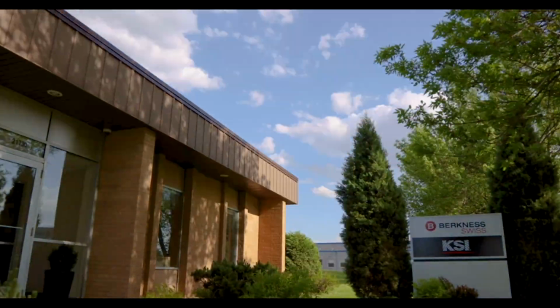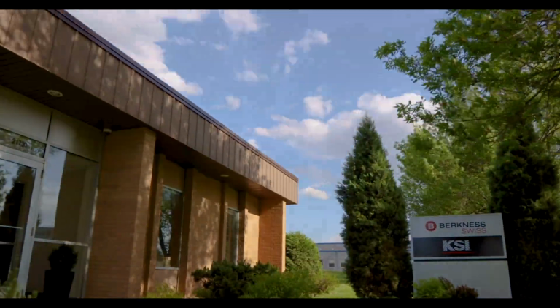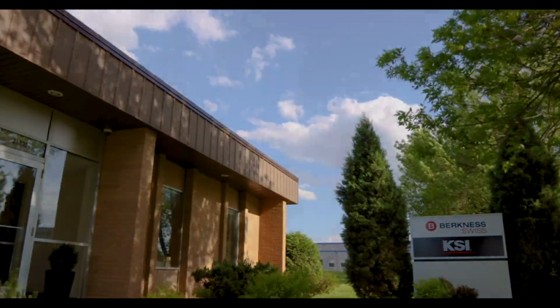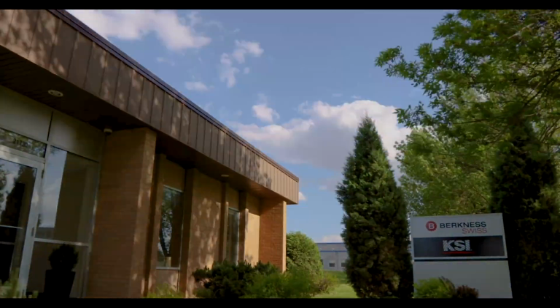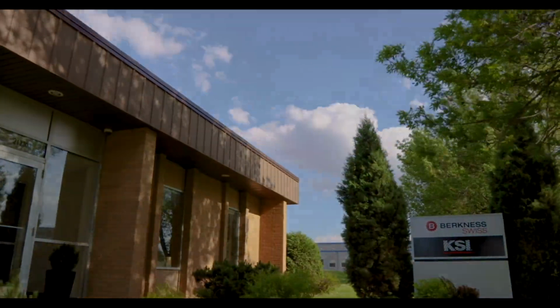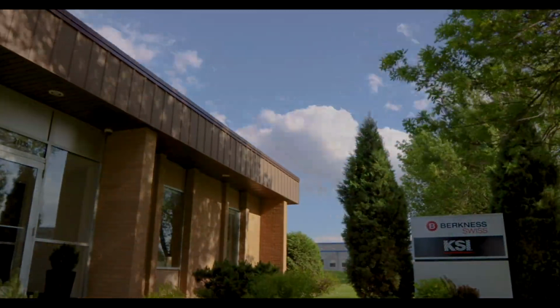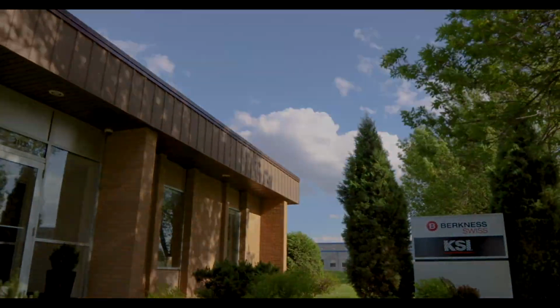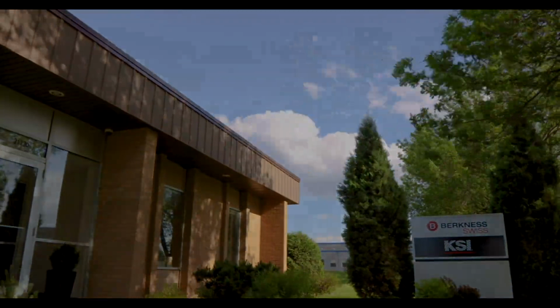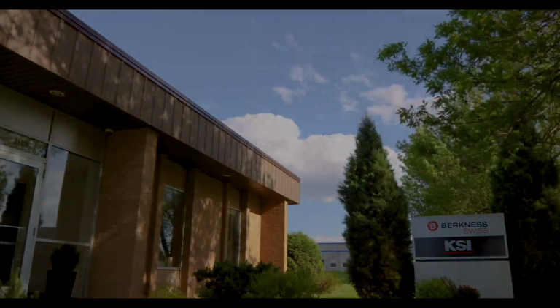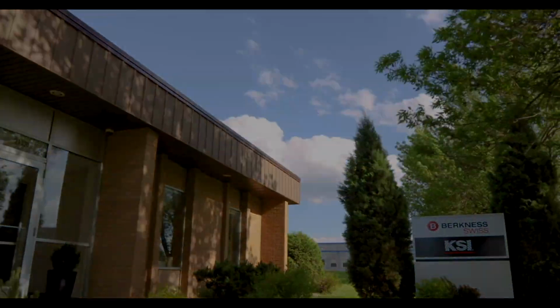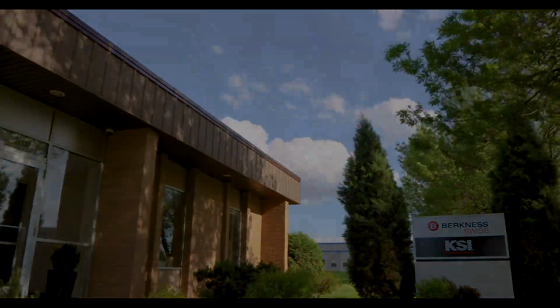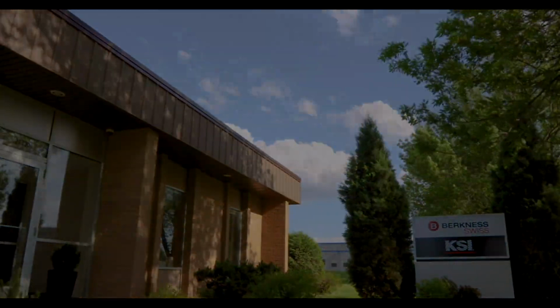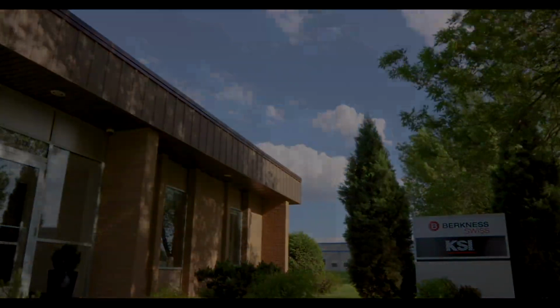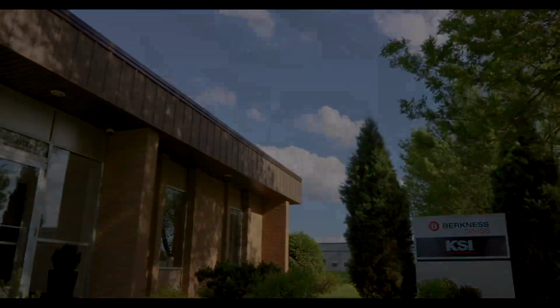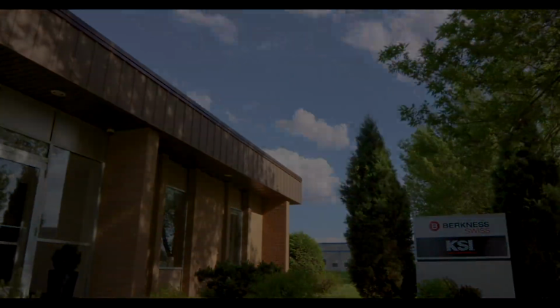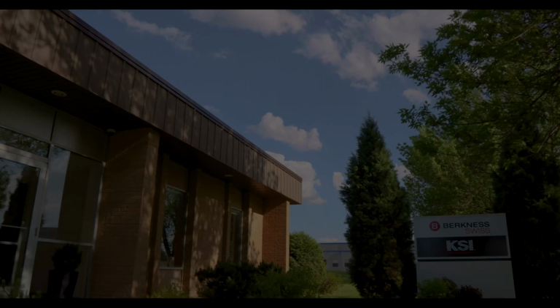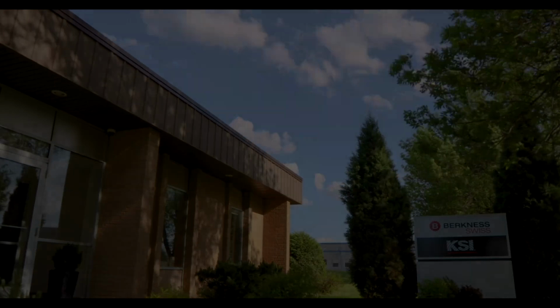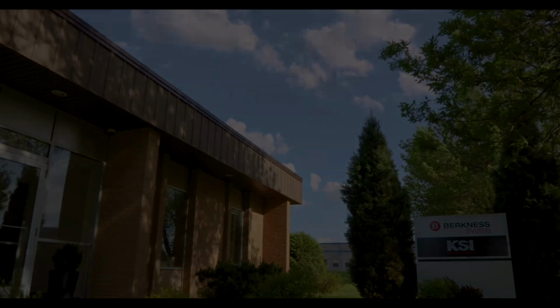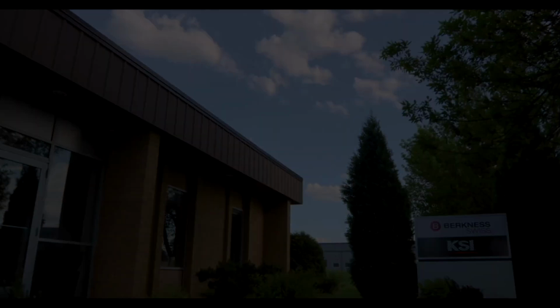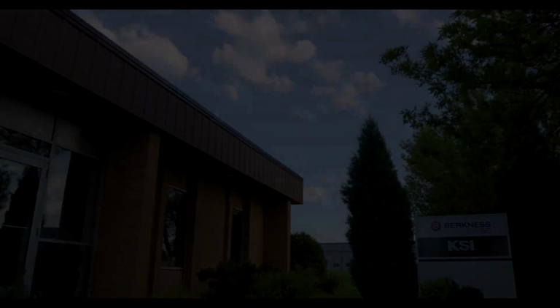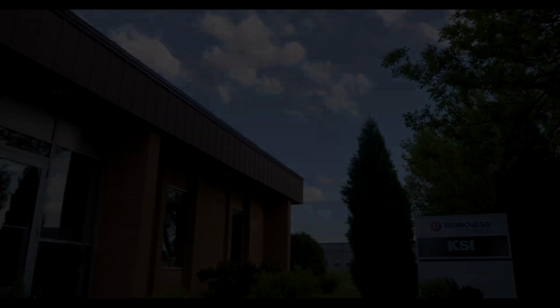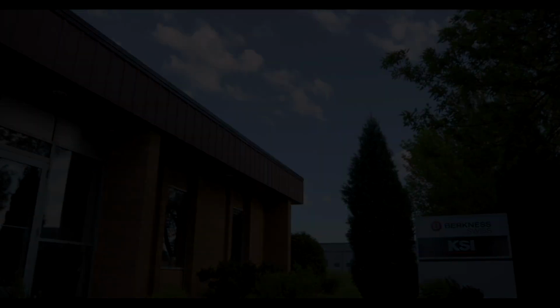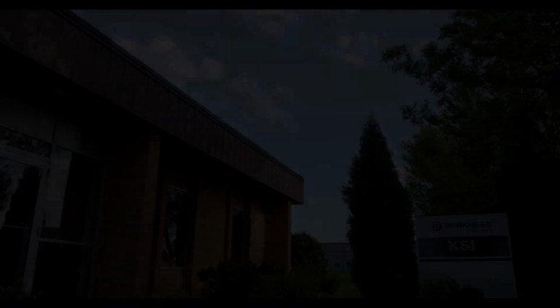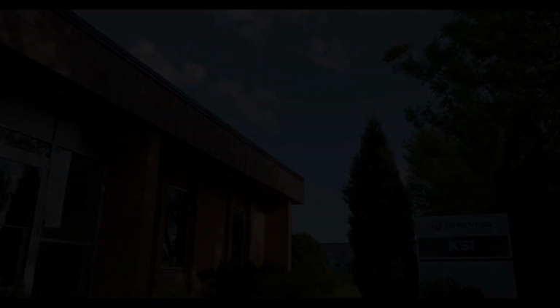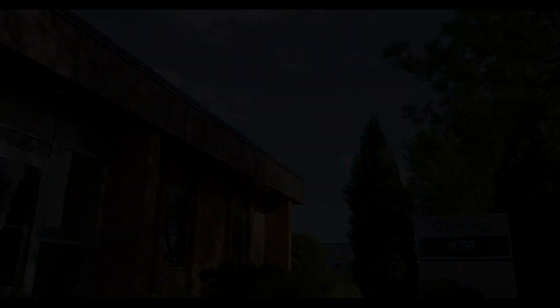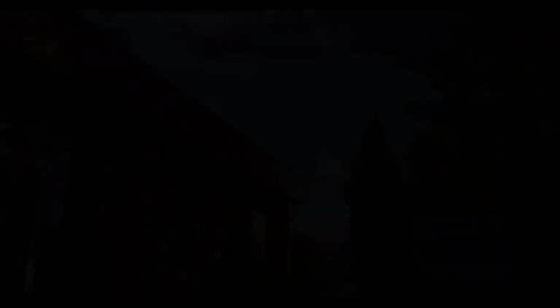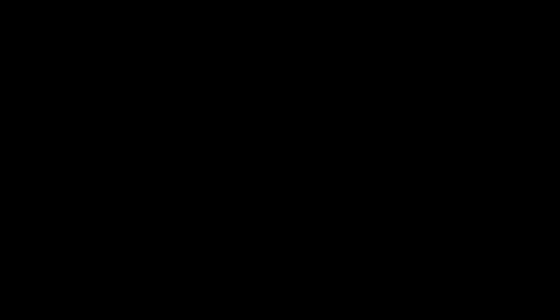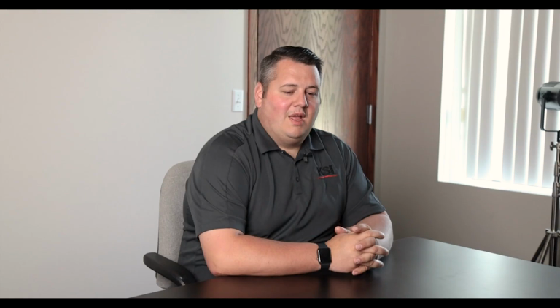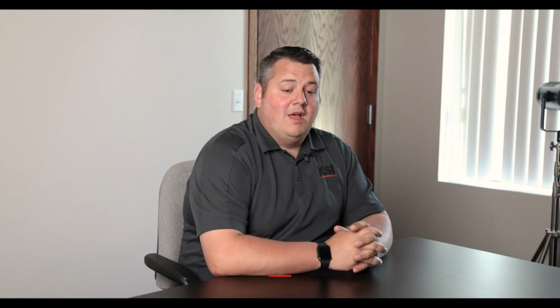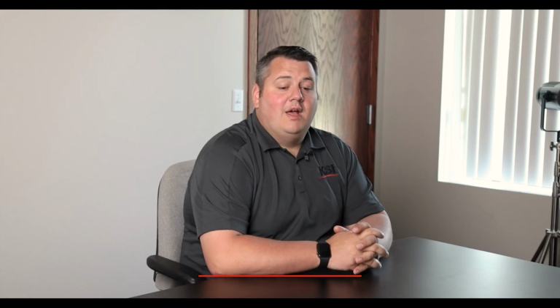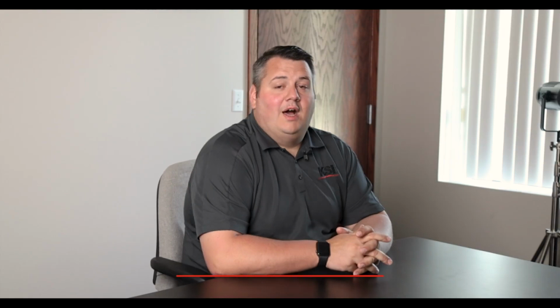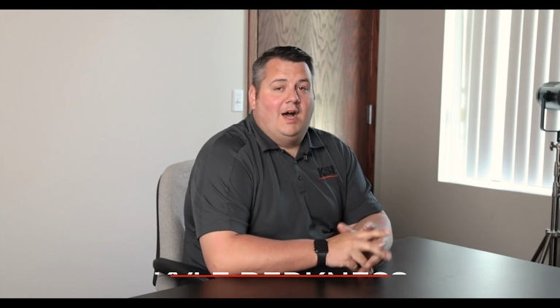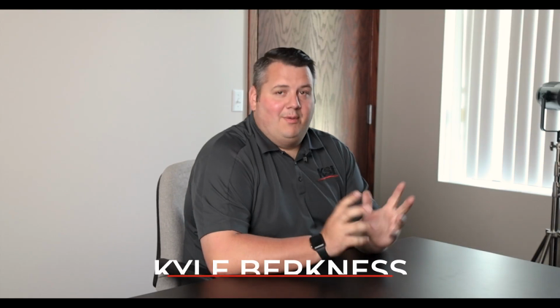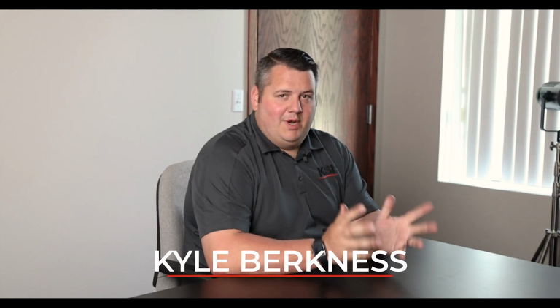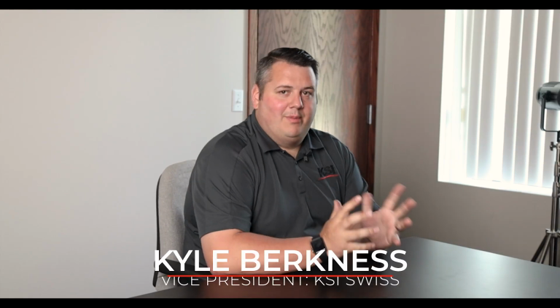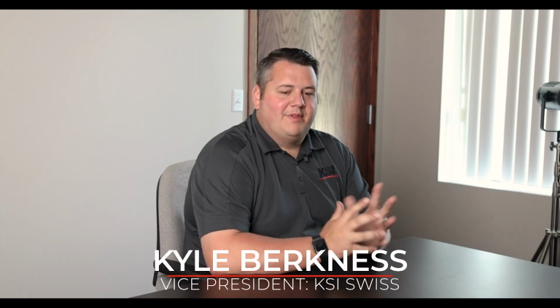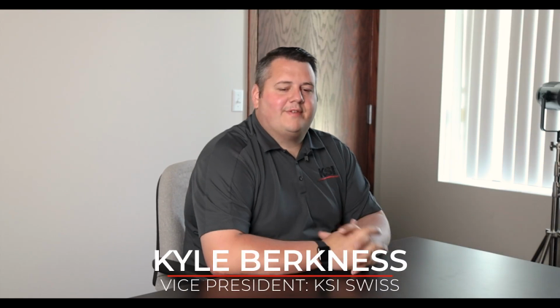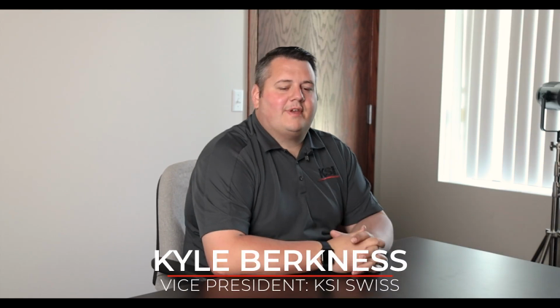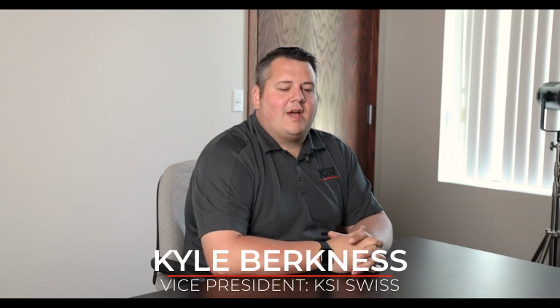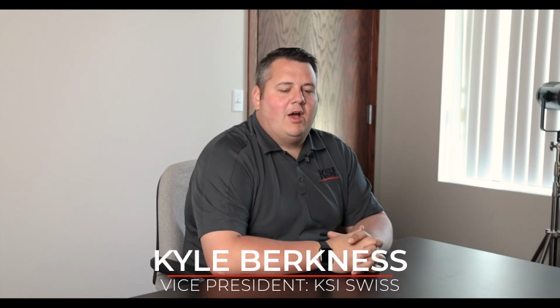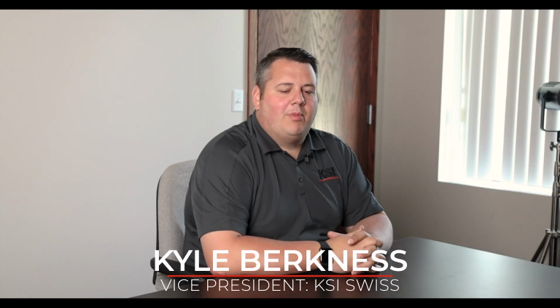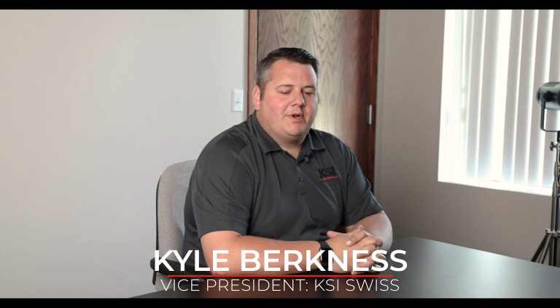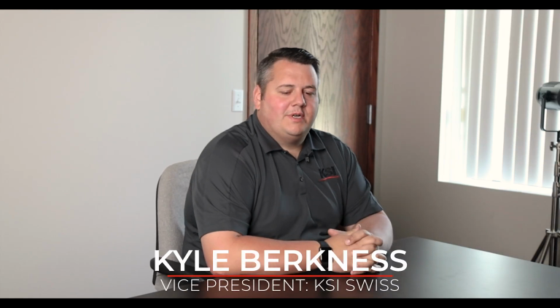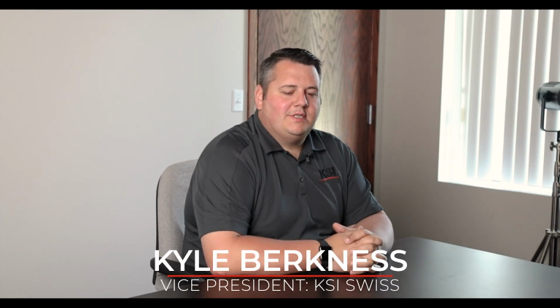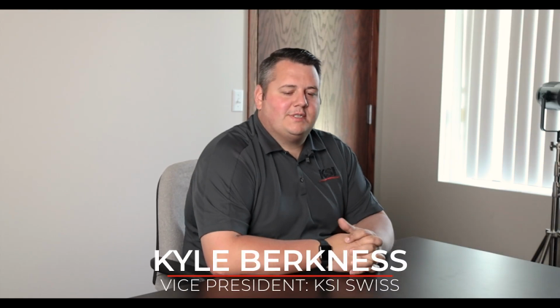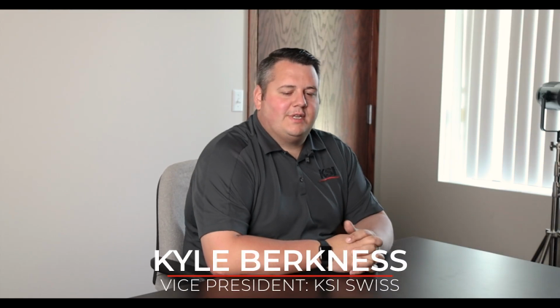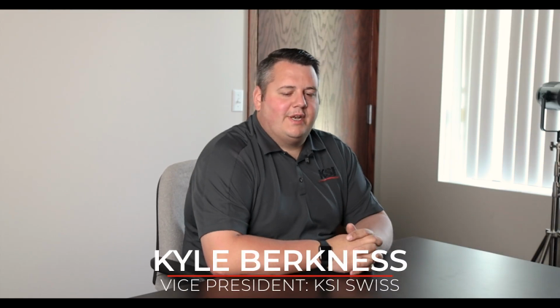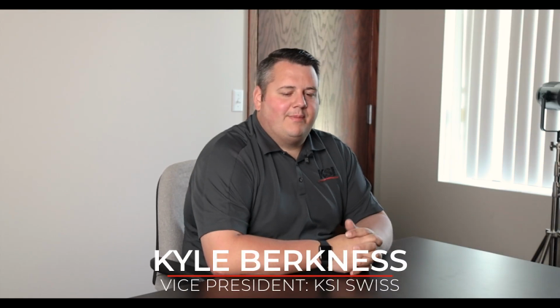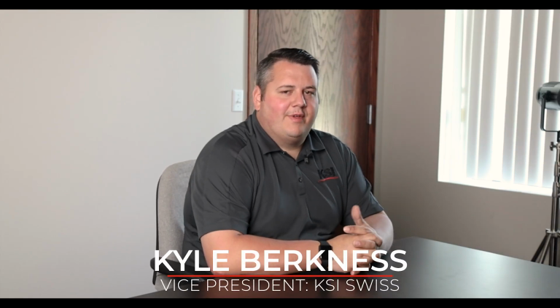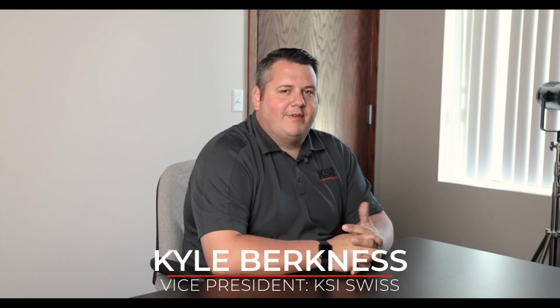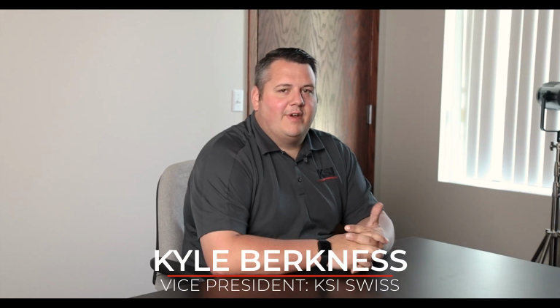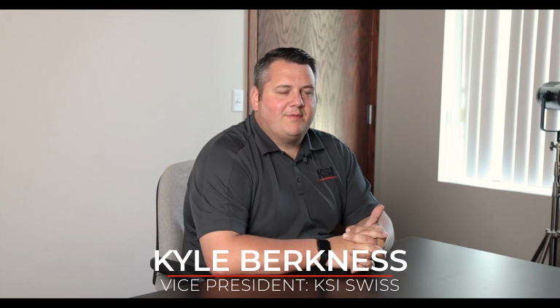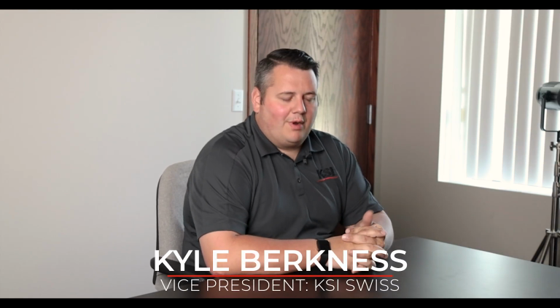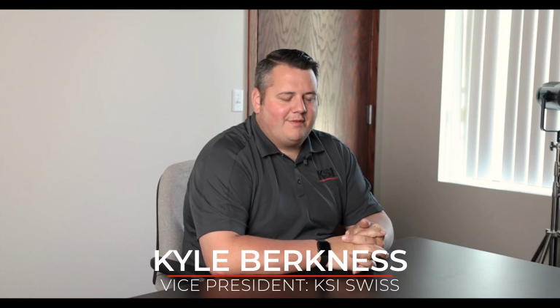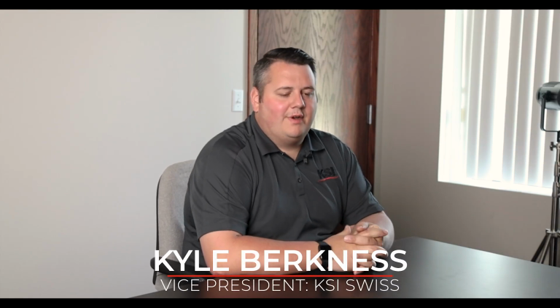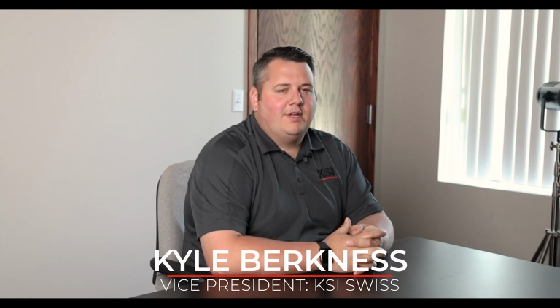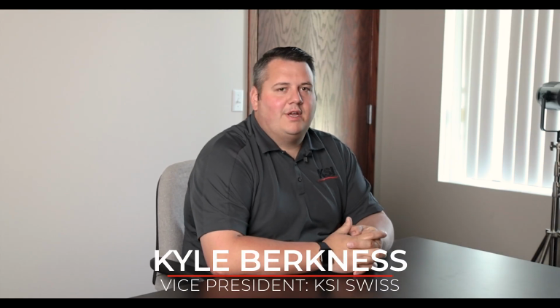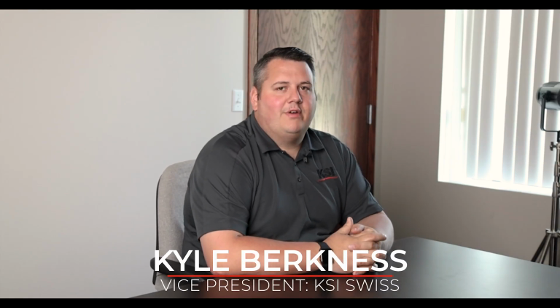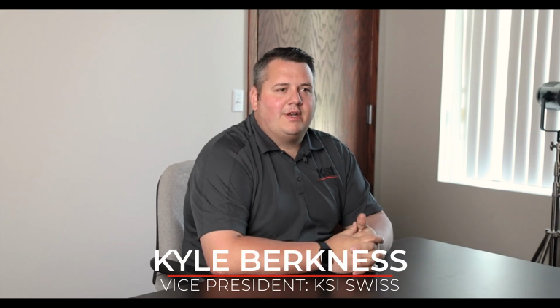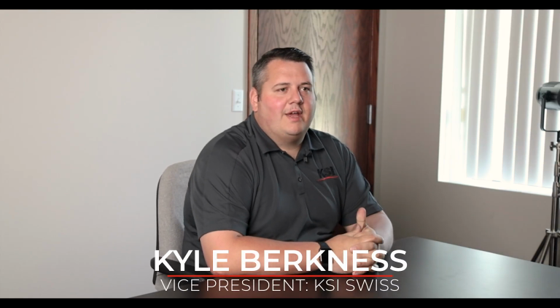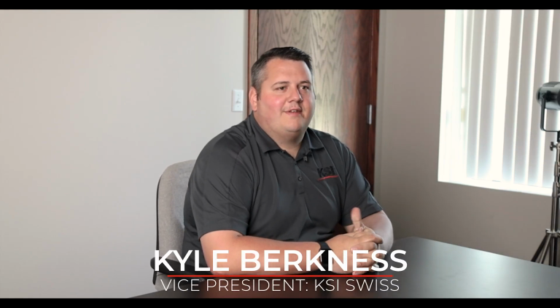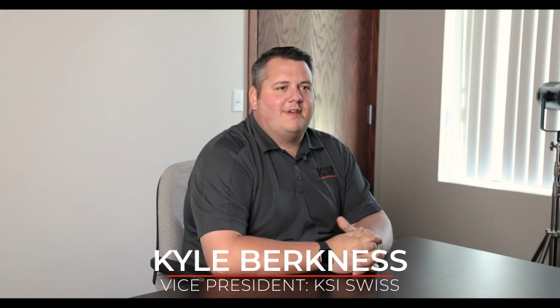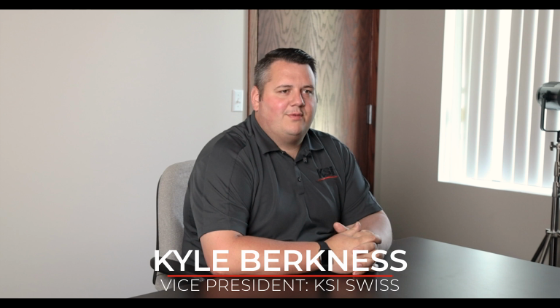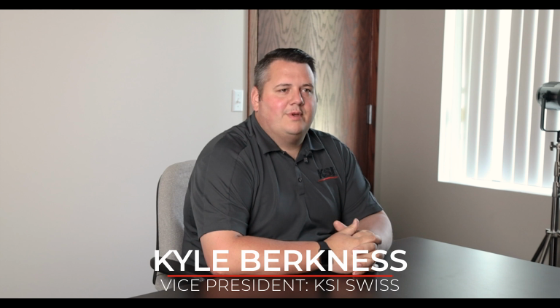Let's start easy — just tell us who you are. My name is Kyle Berkness and I'm the Vice President here at KSI Swiss.